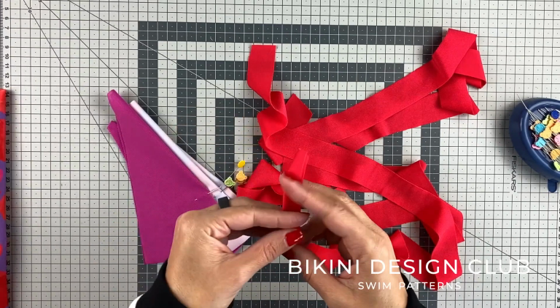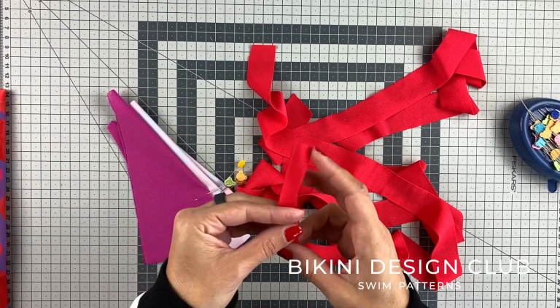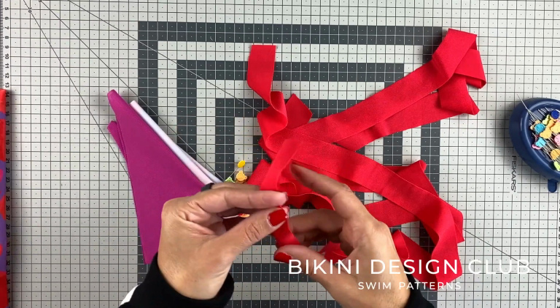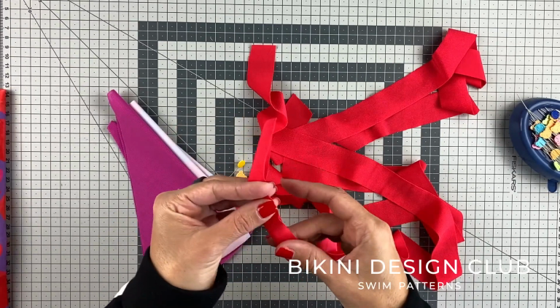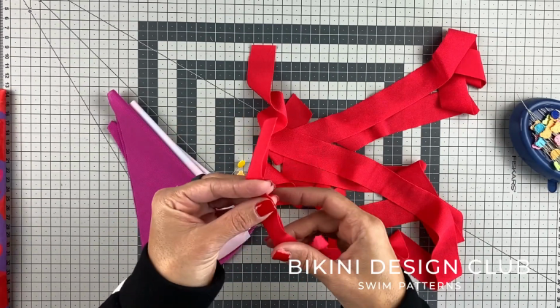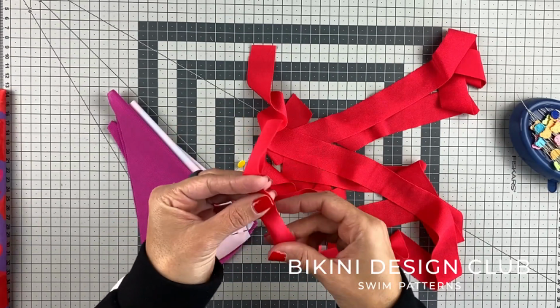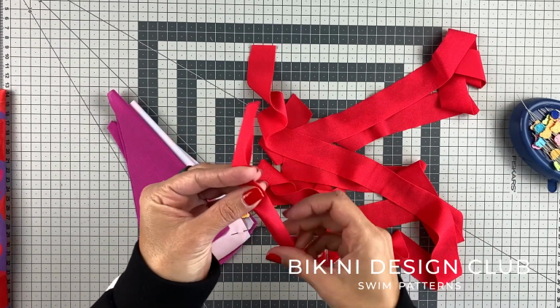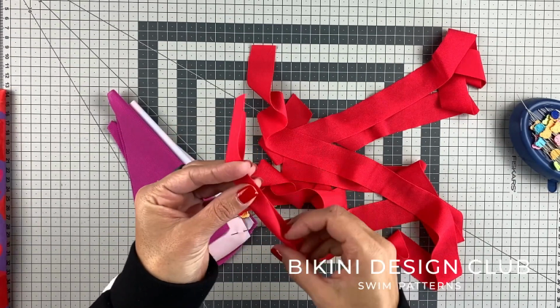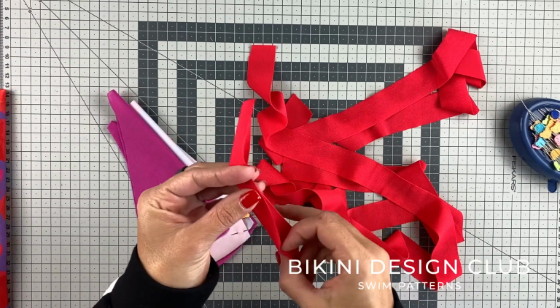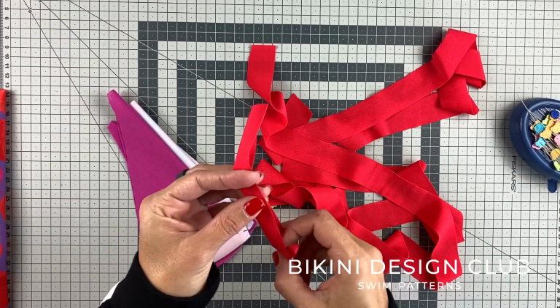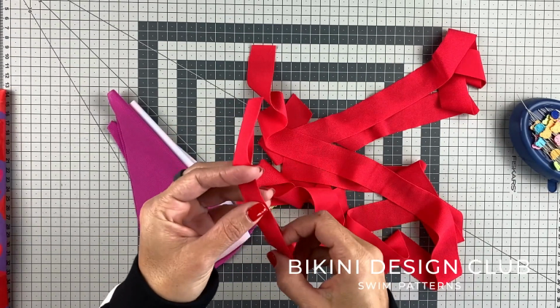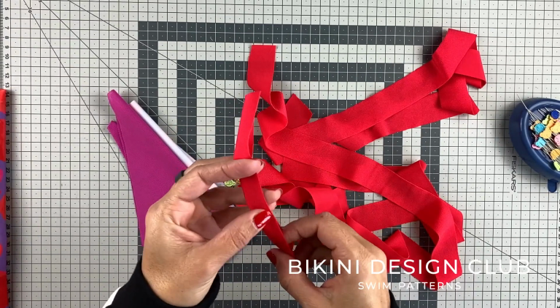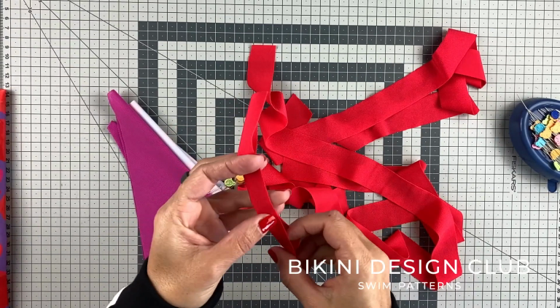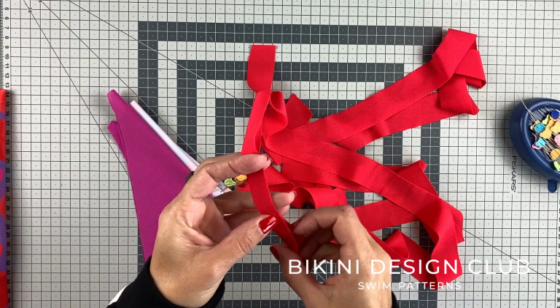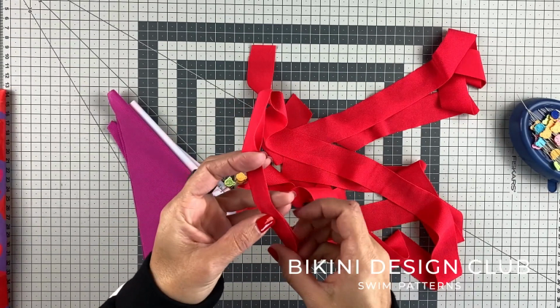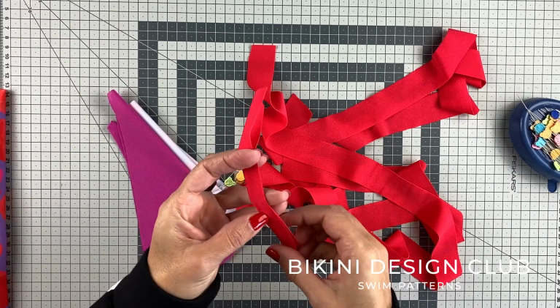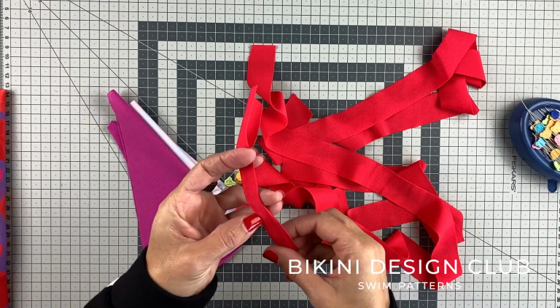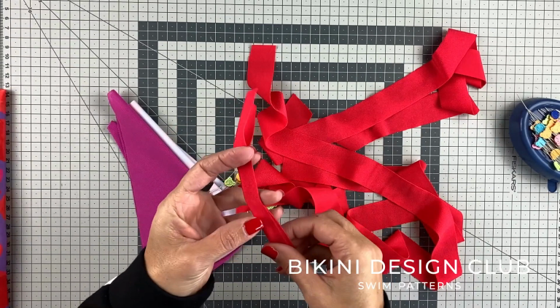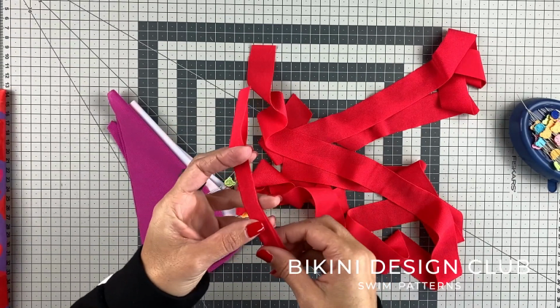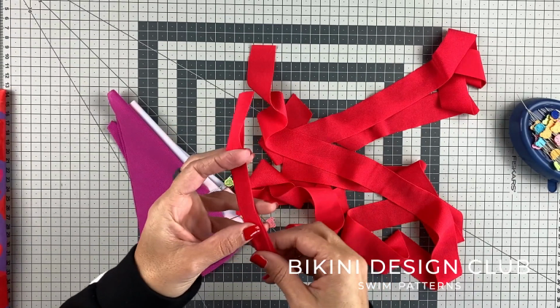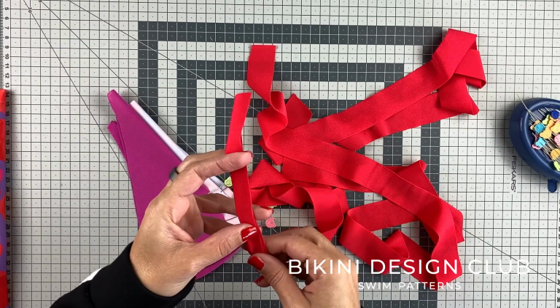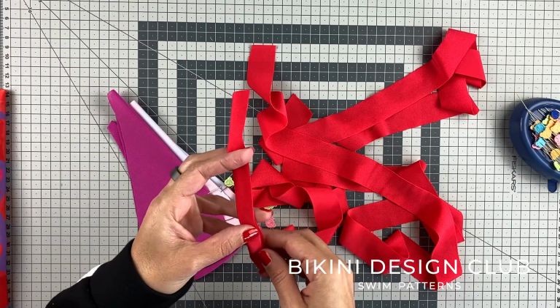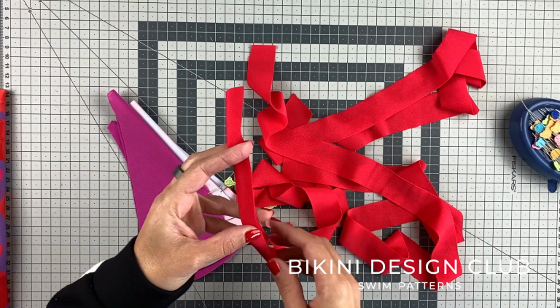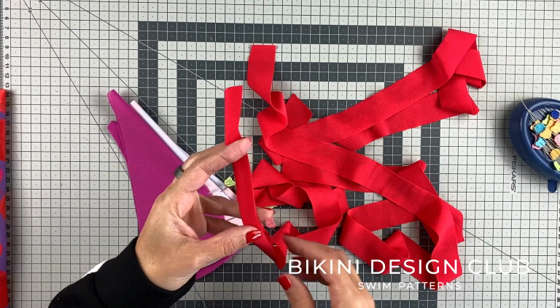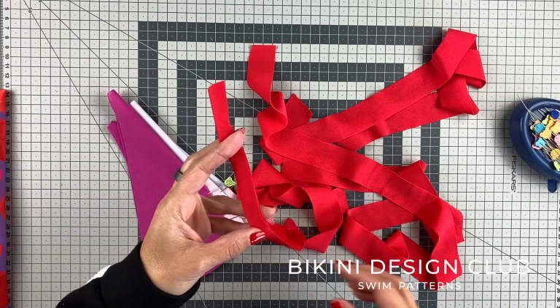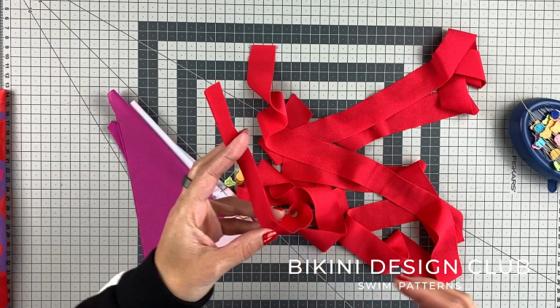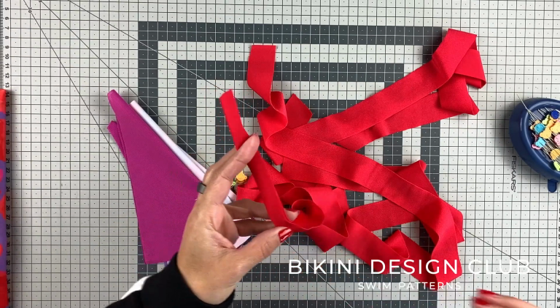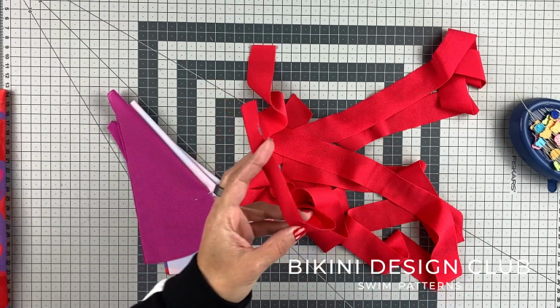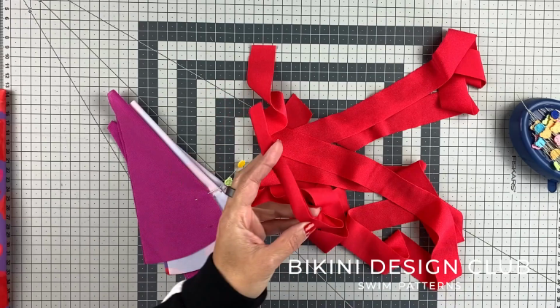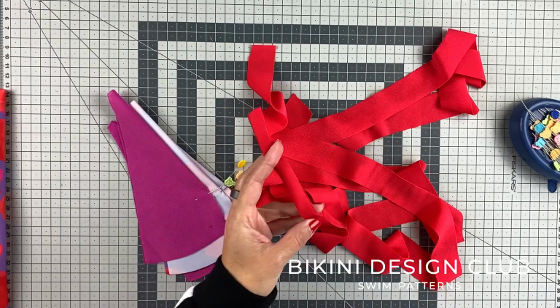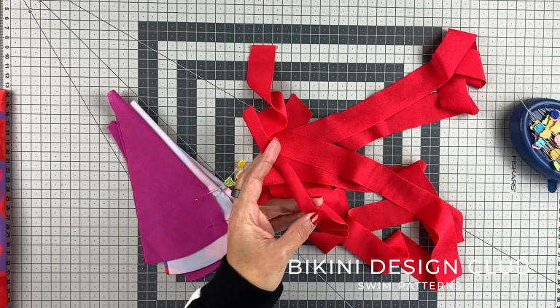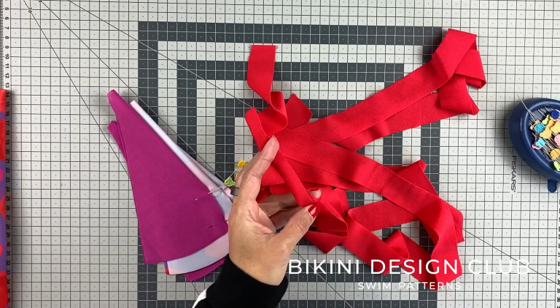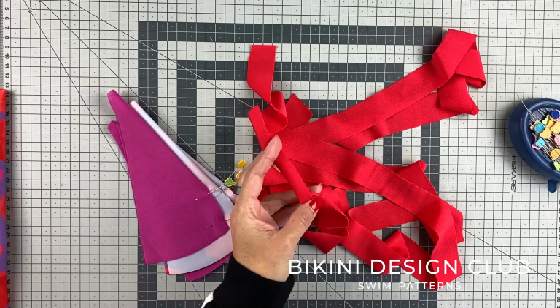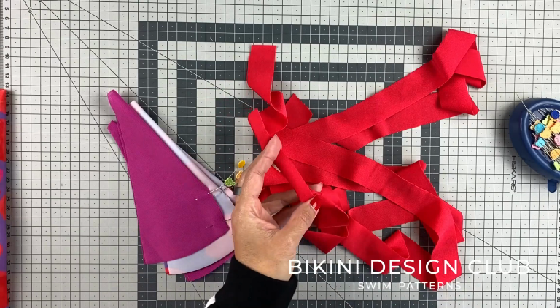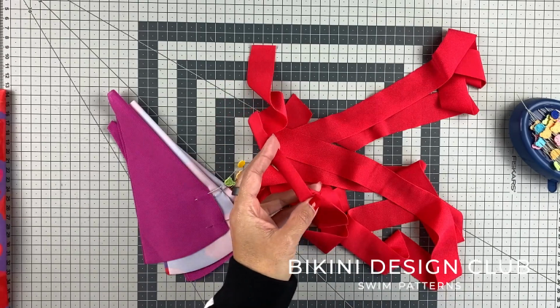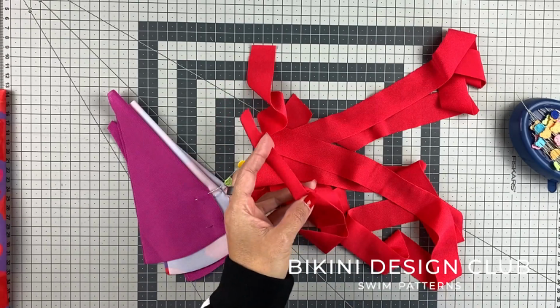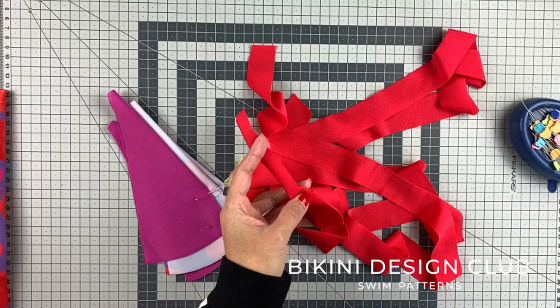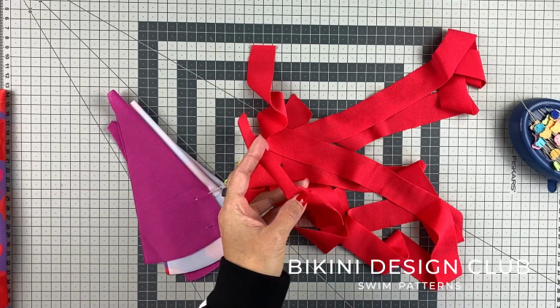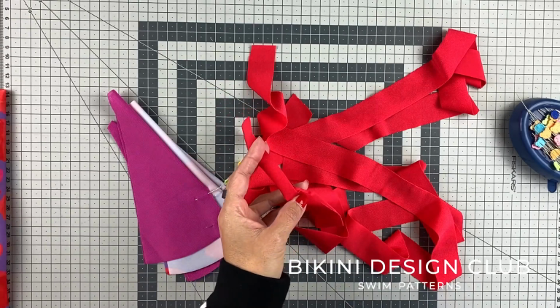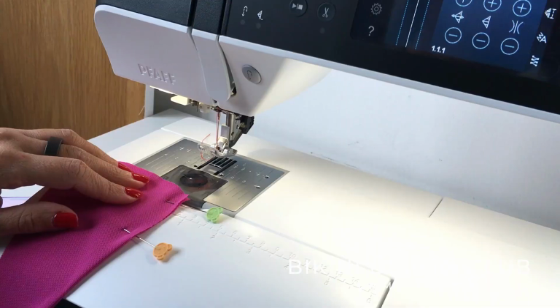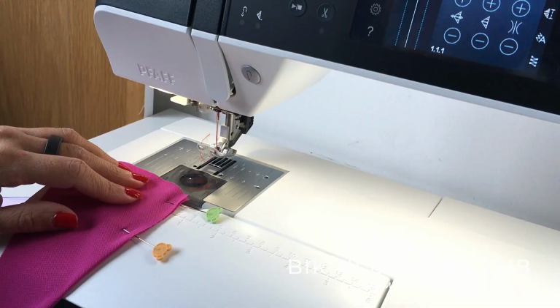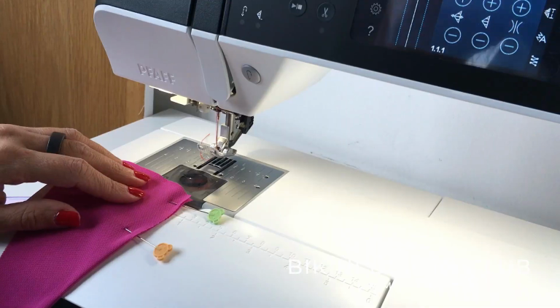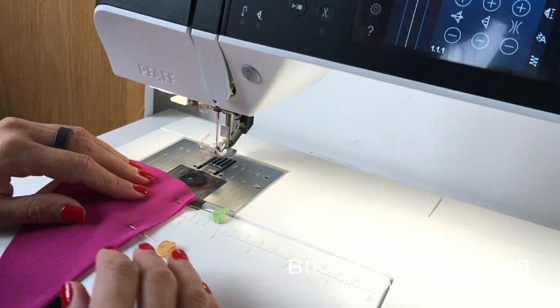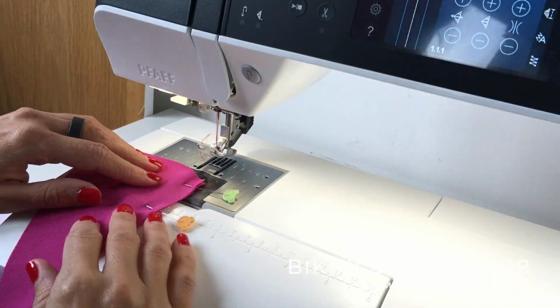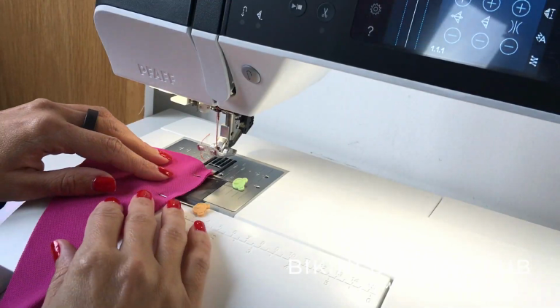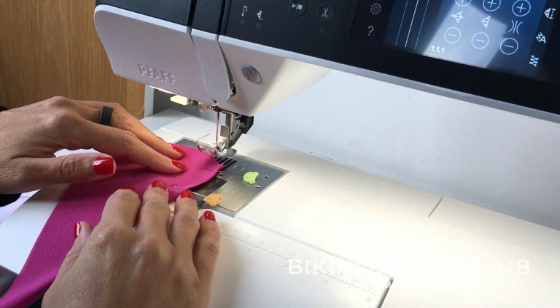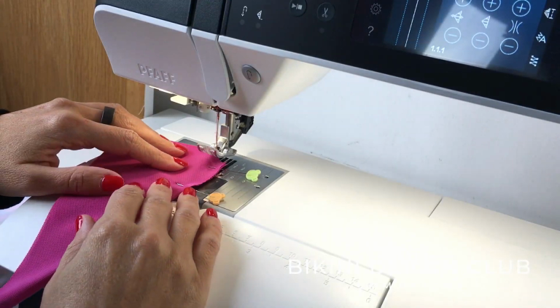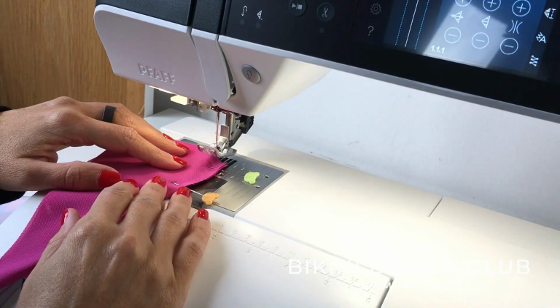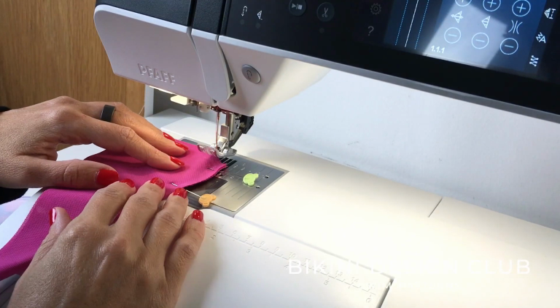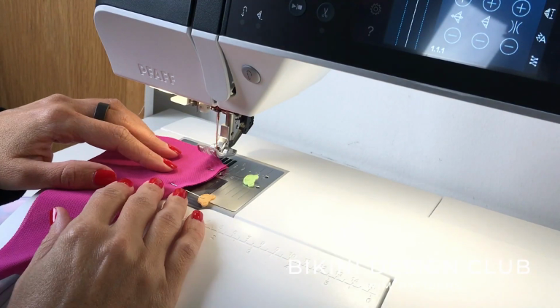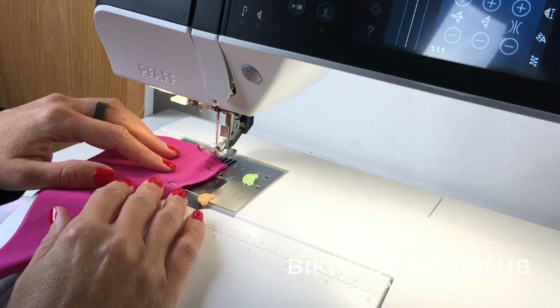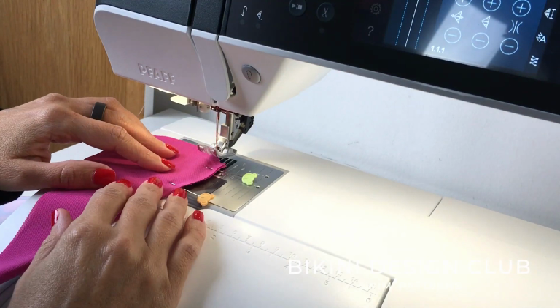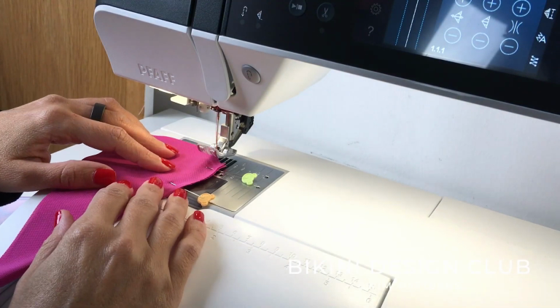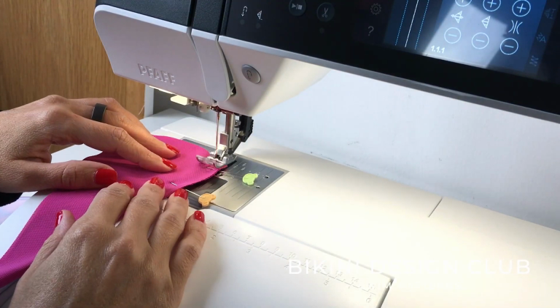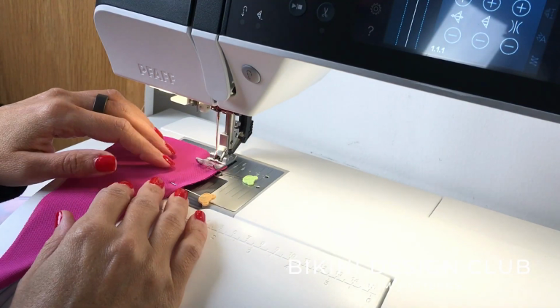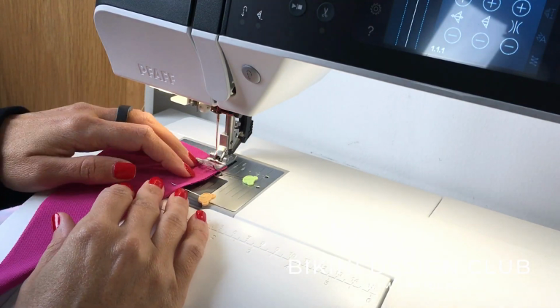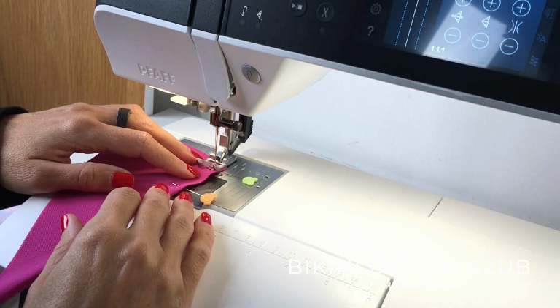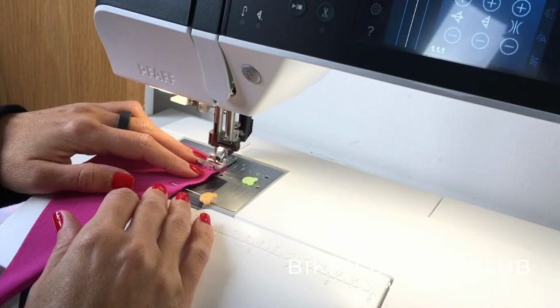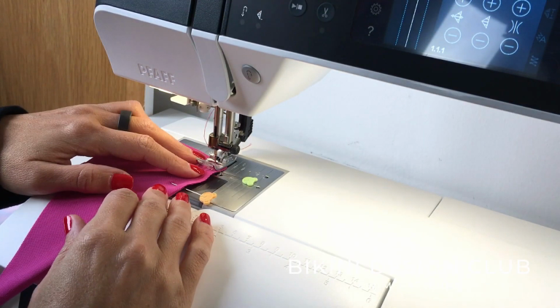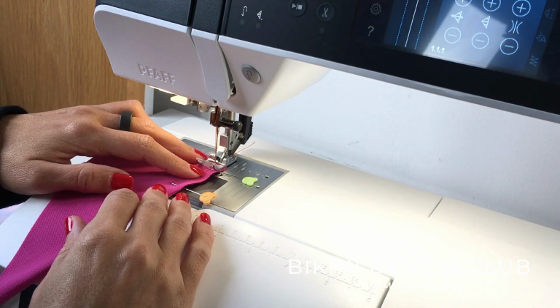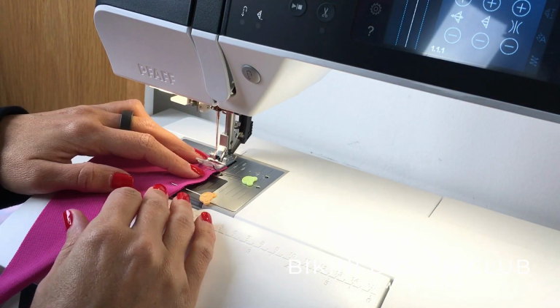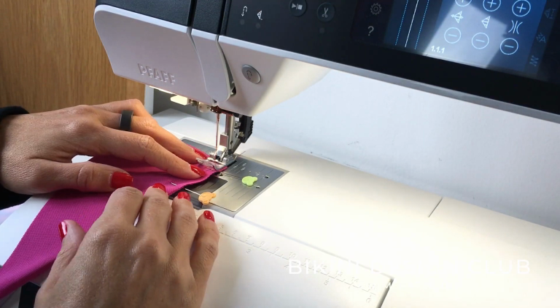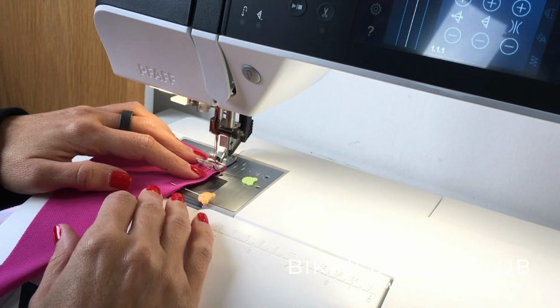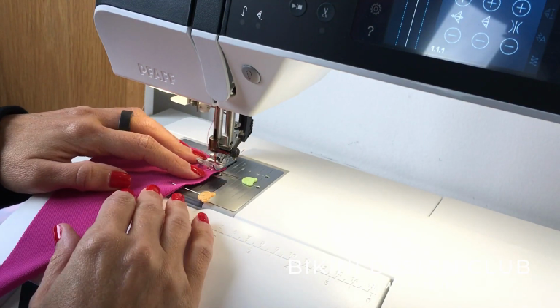We are also gonna need a lot of straps — just fold them in half and apply elastic on your overlock.